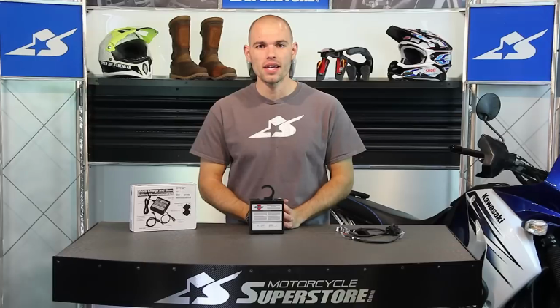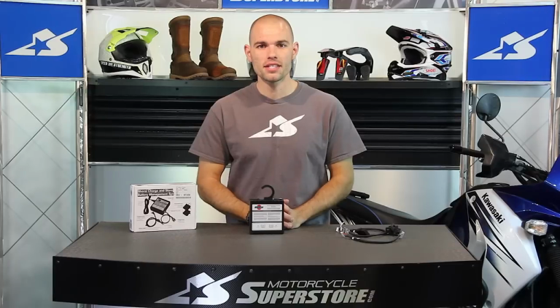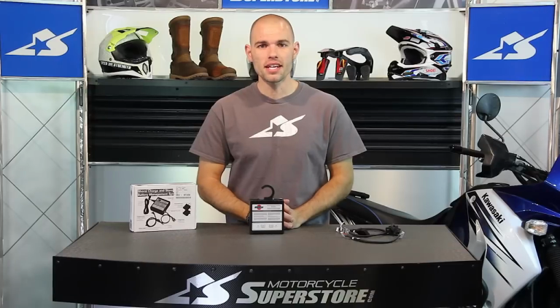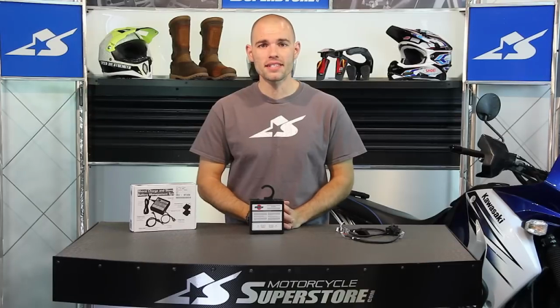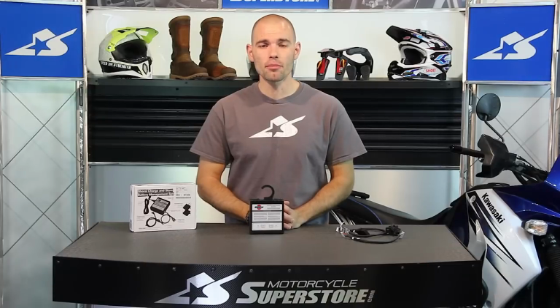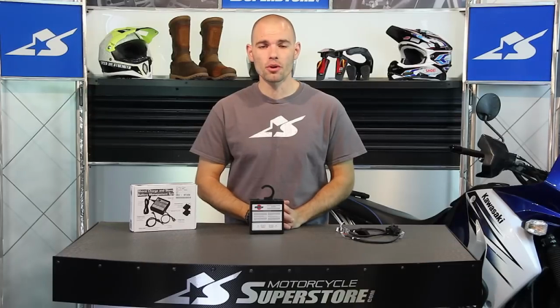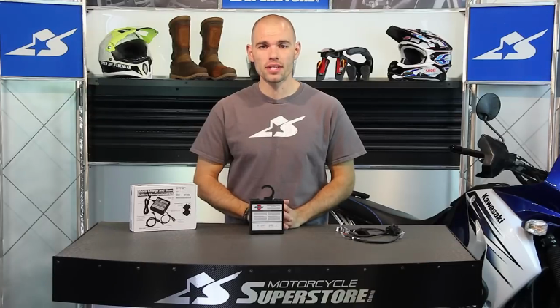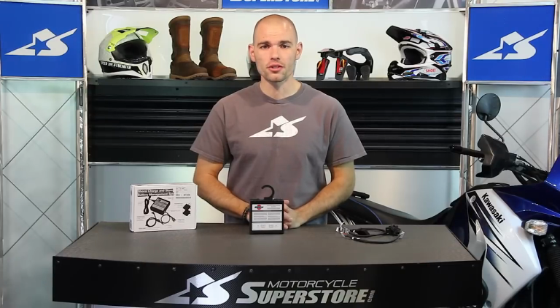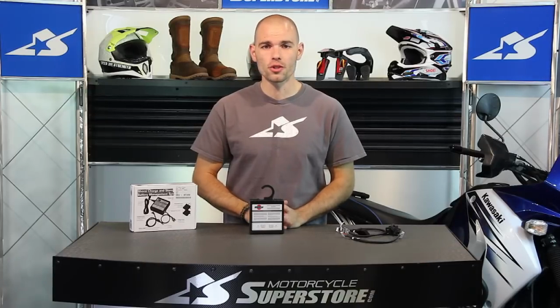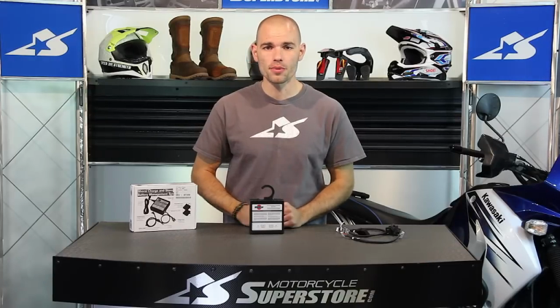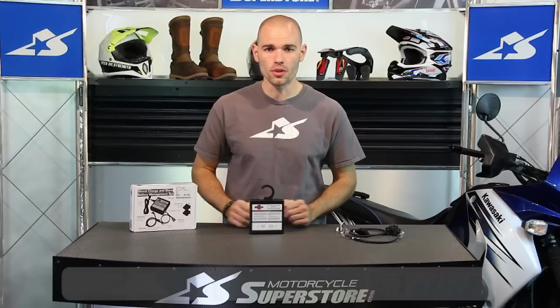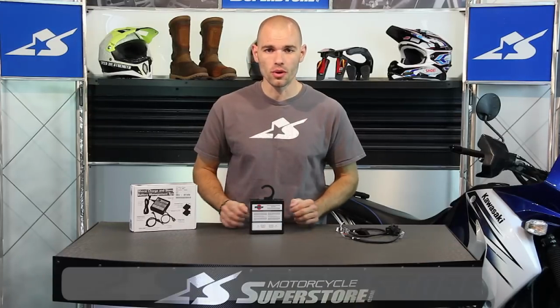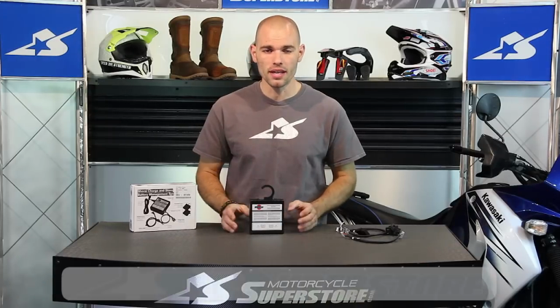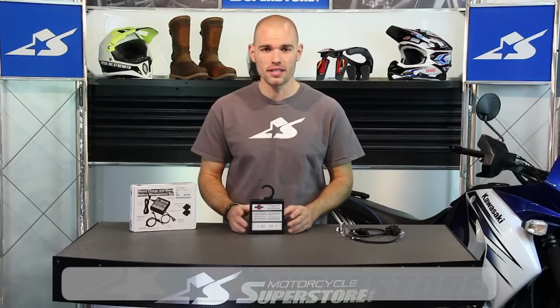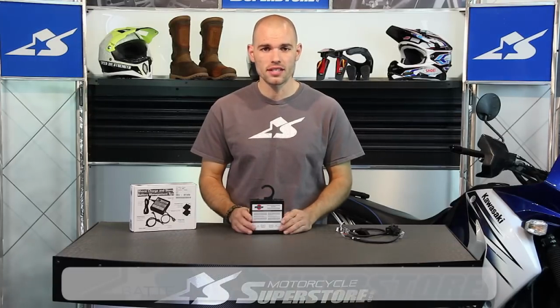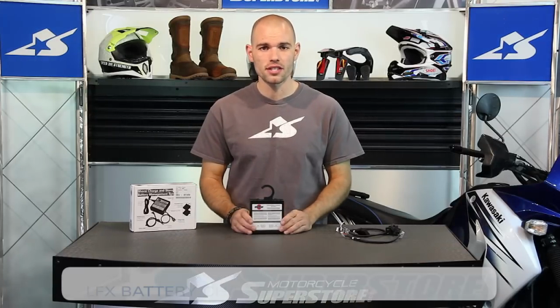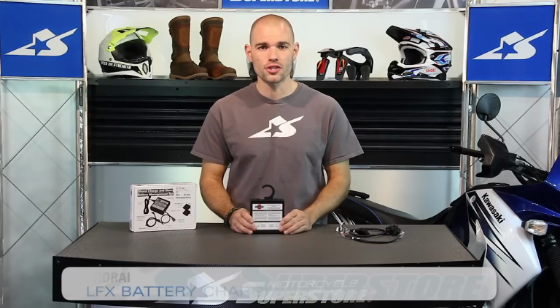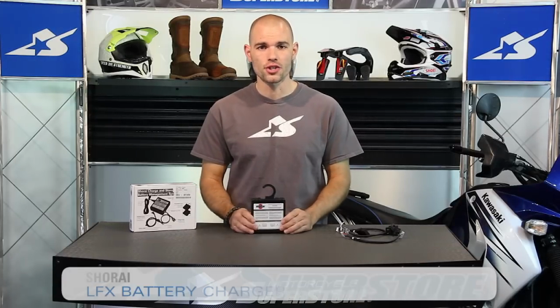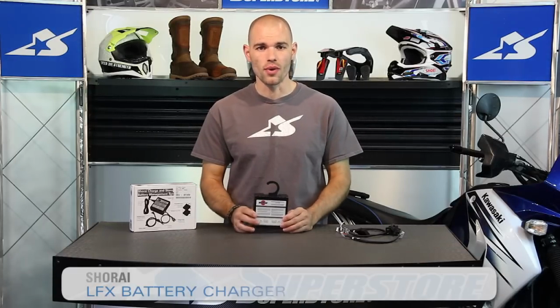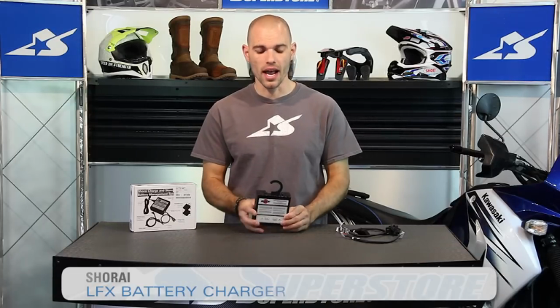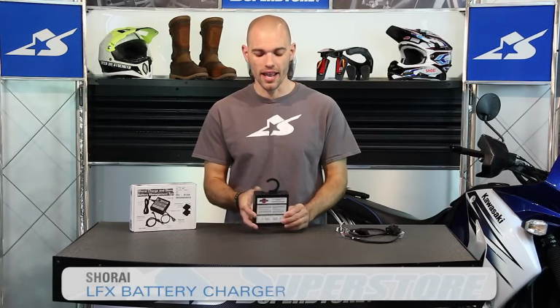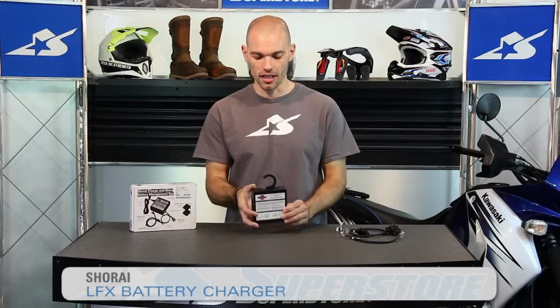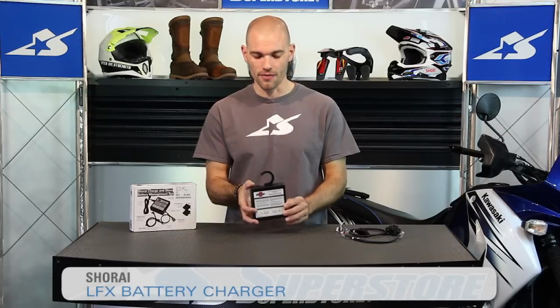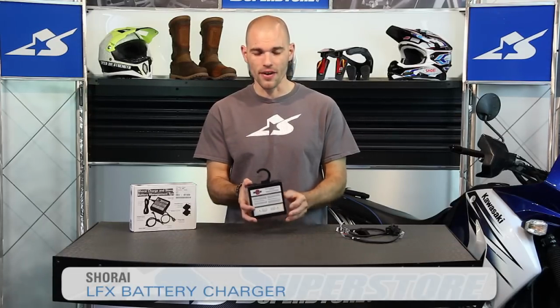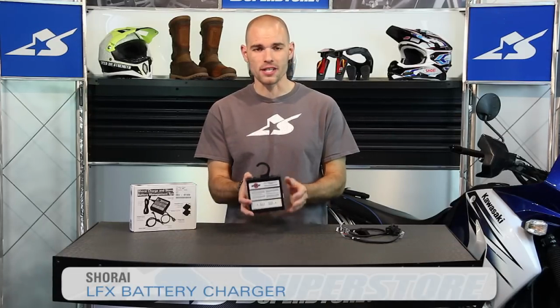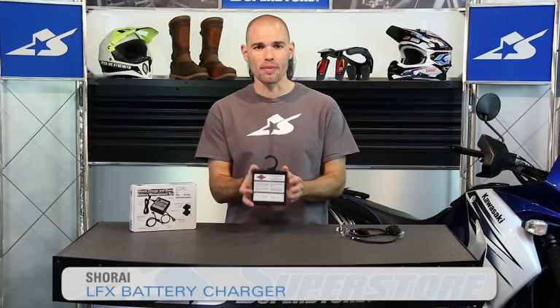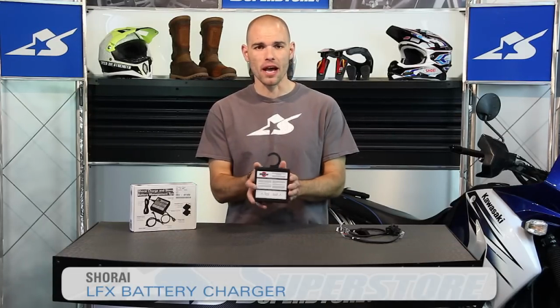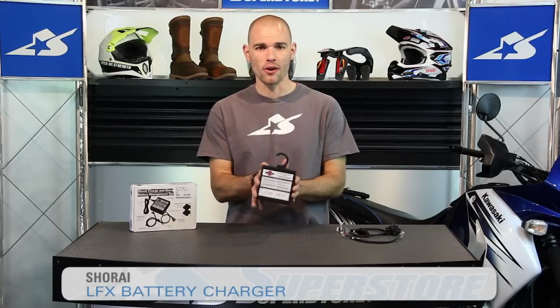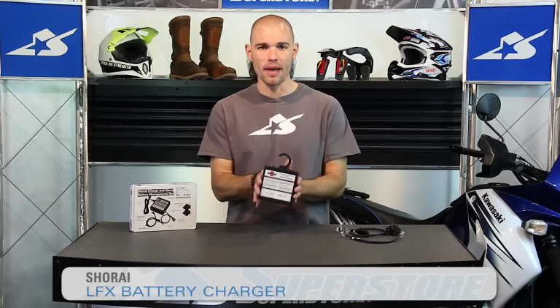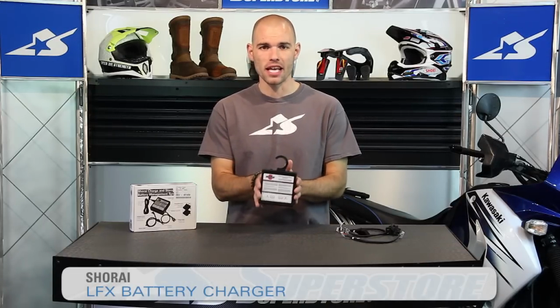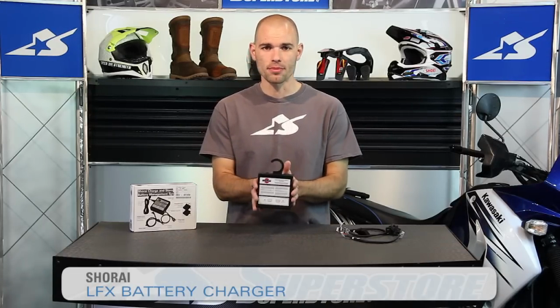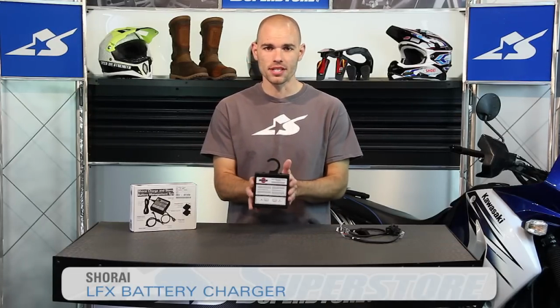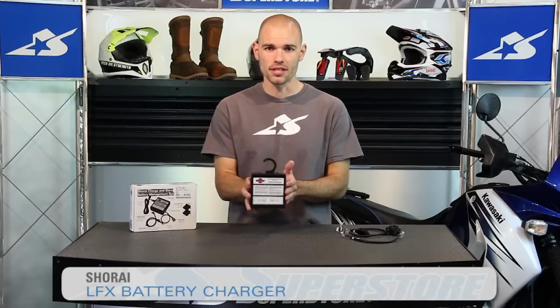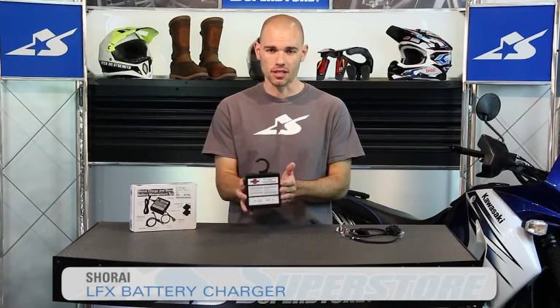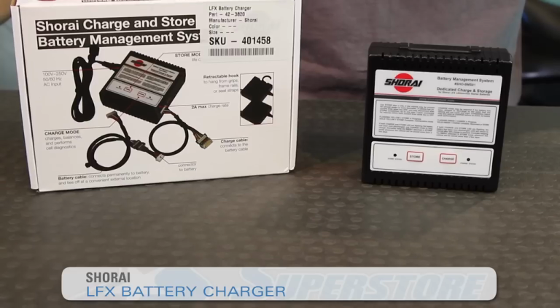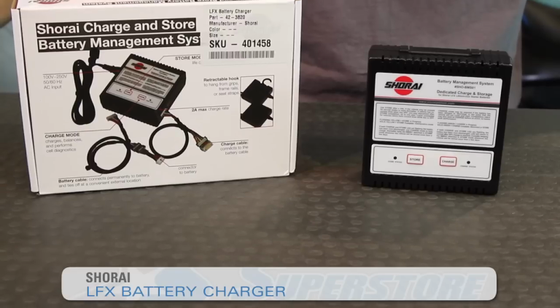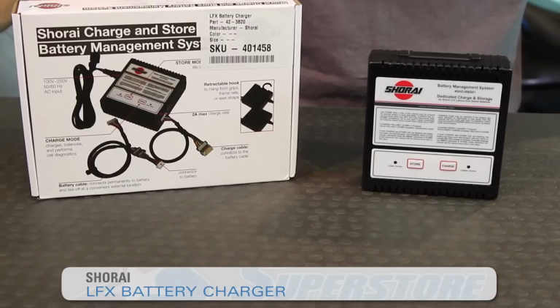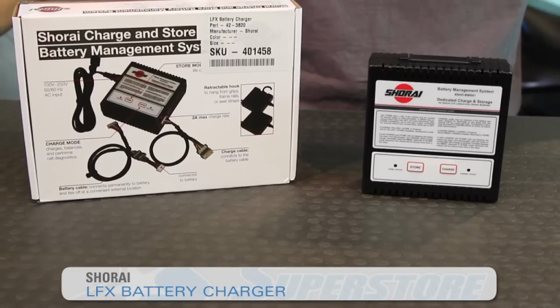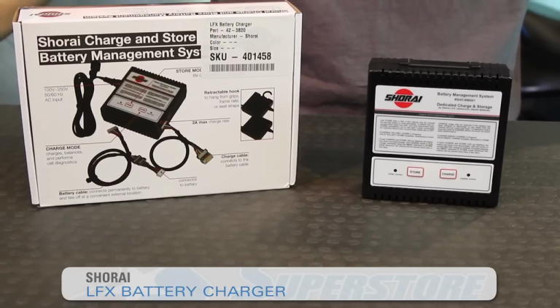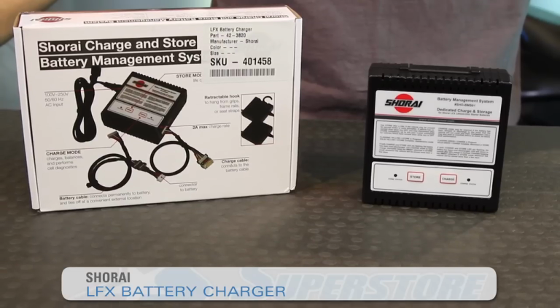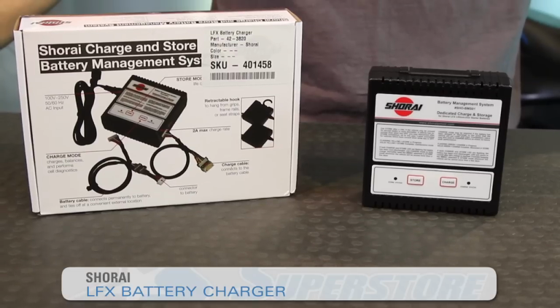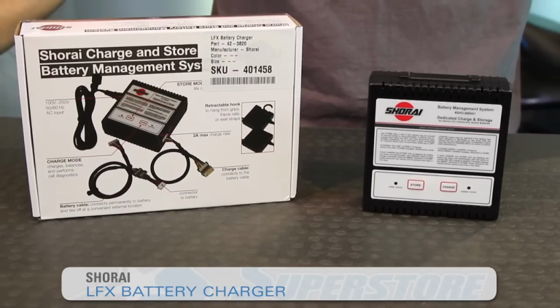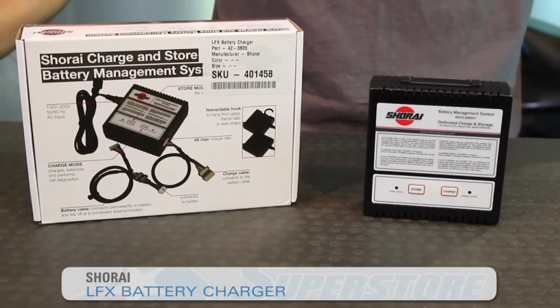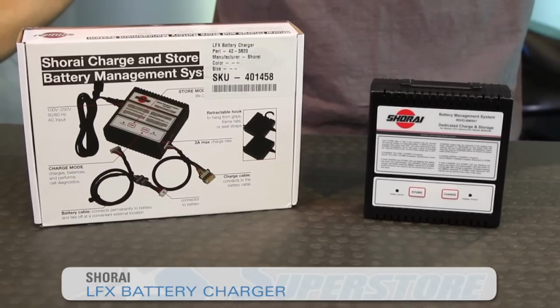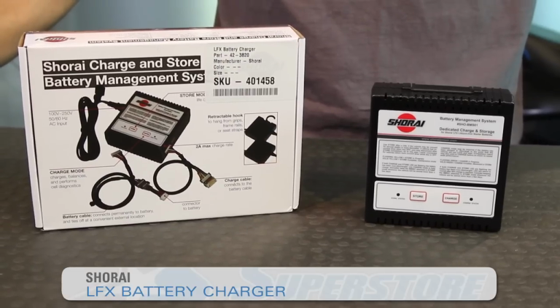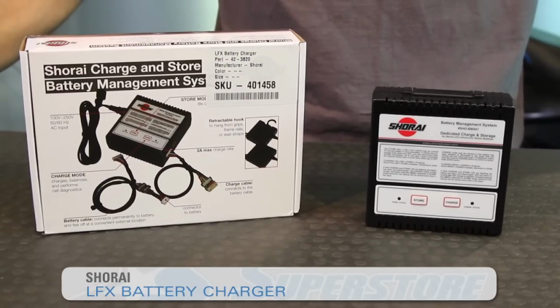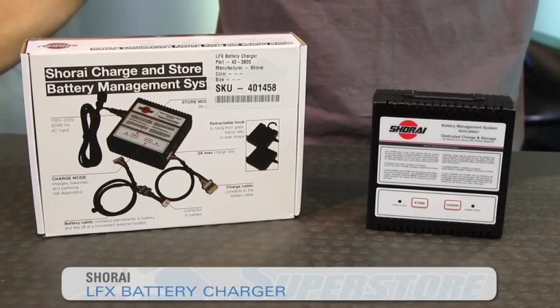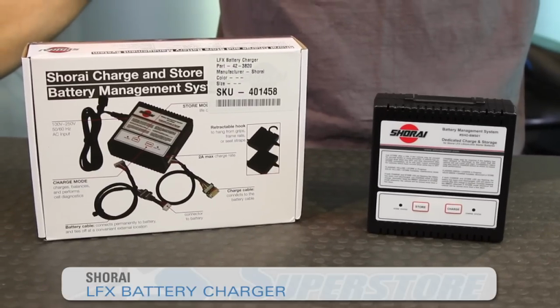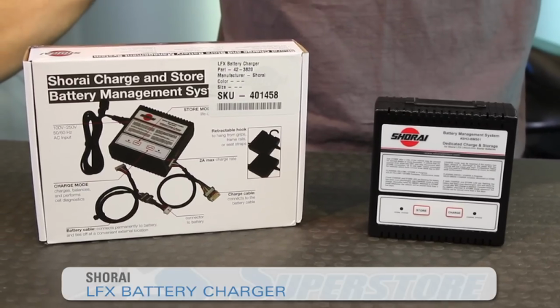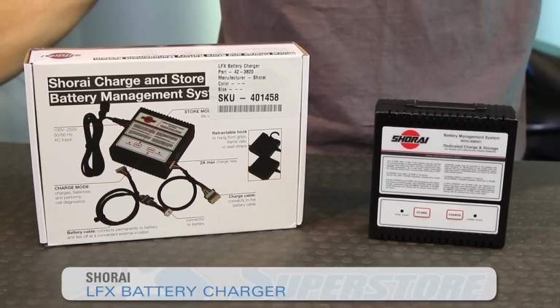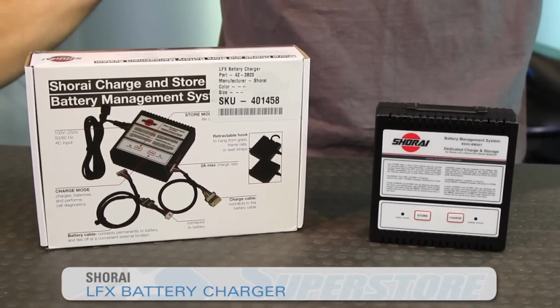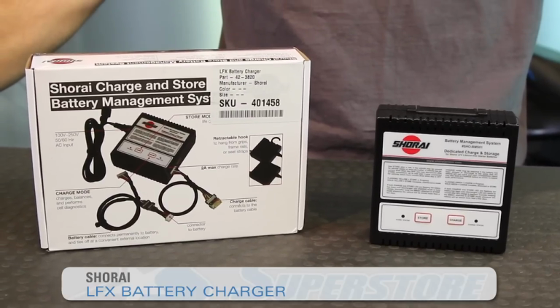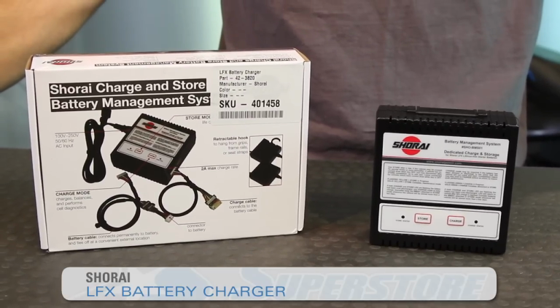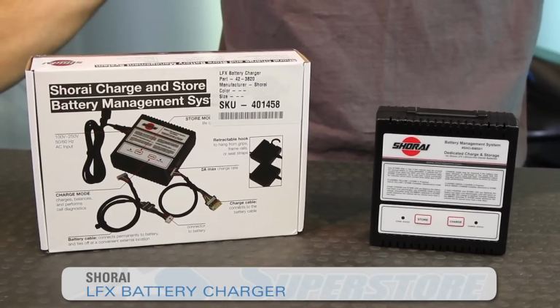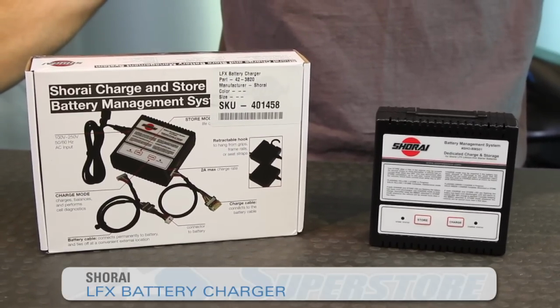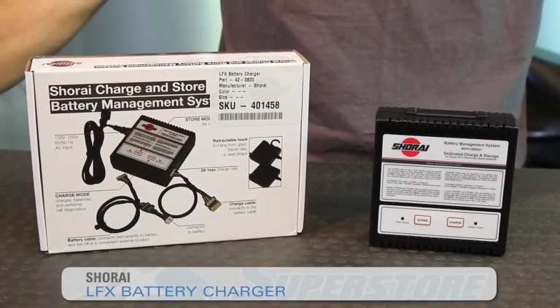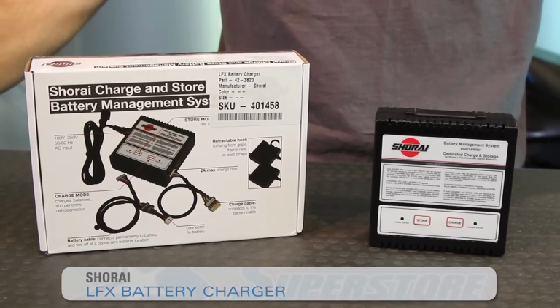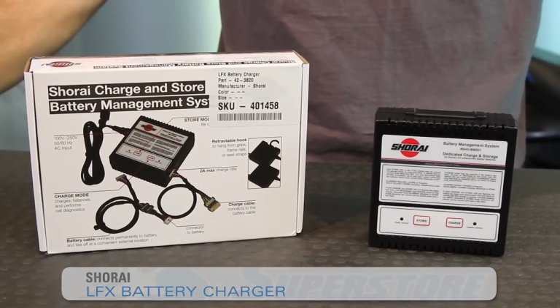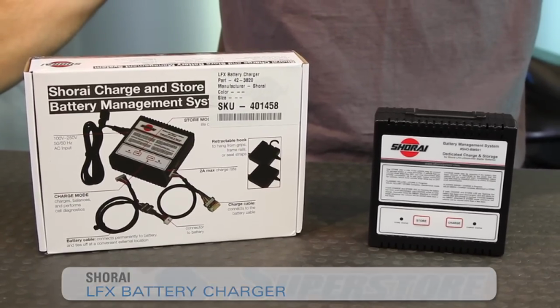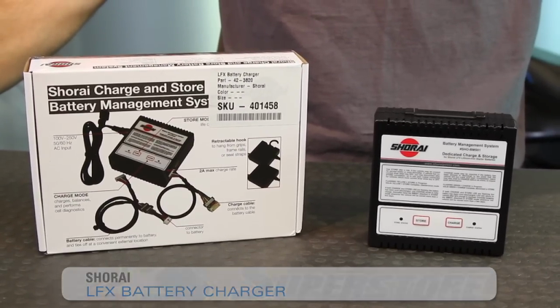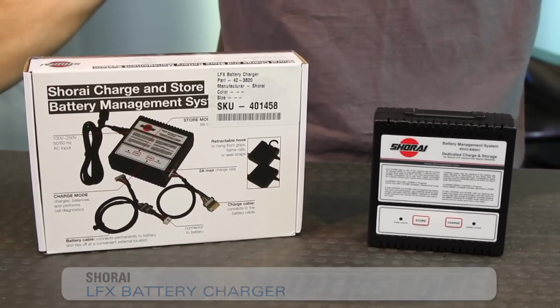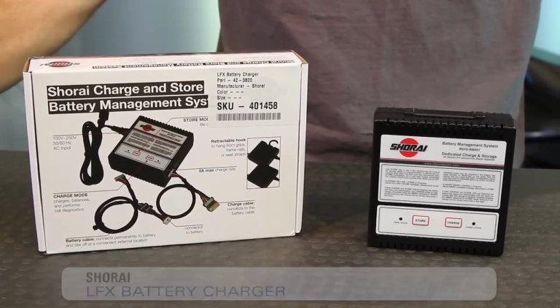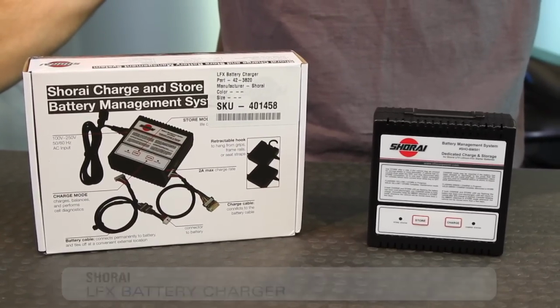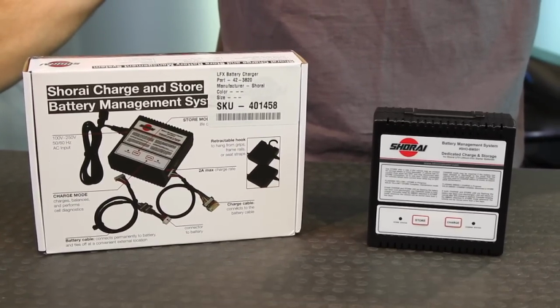It's JC at Motorcycle Superstore and this is the Shirai LFX Battery Management System. It's a charging platform for your Shirai LFX batteries.